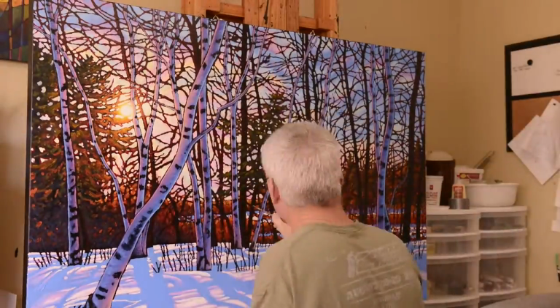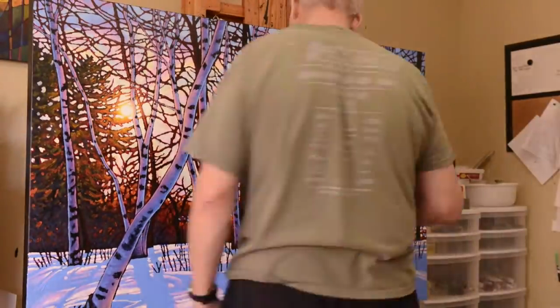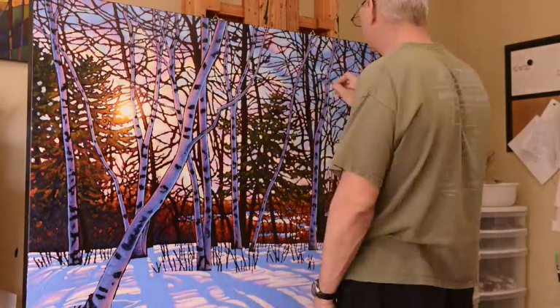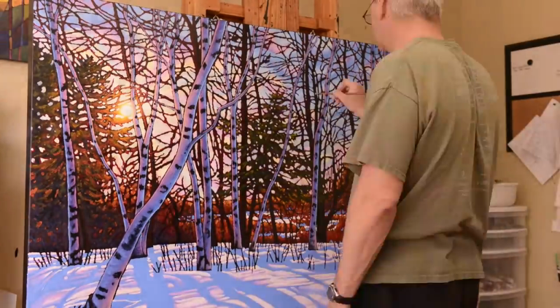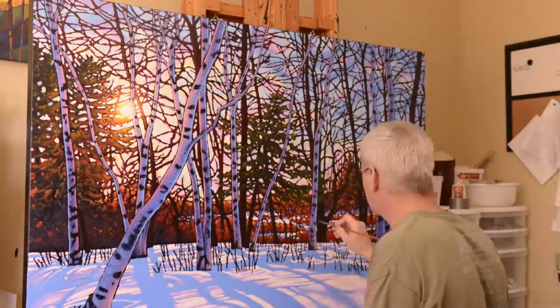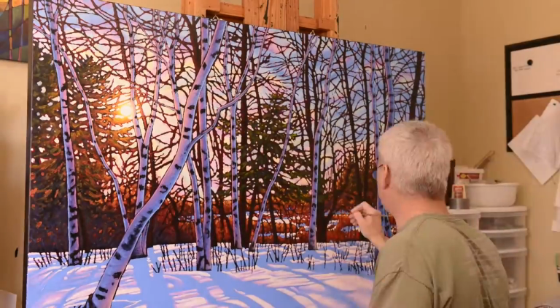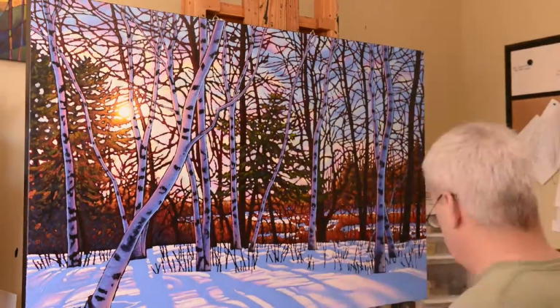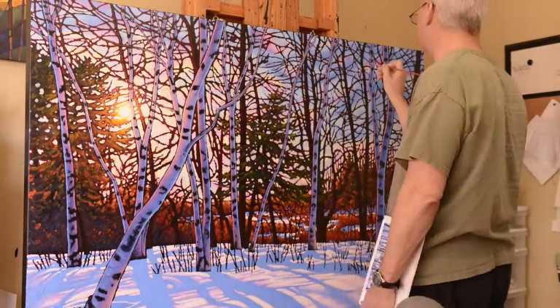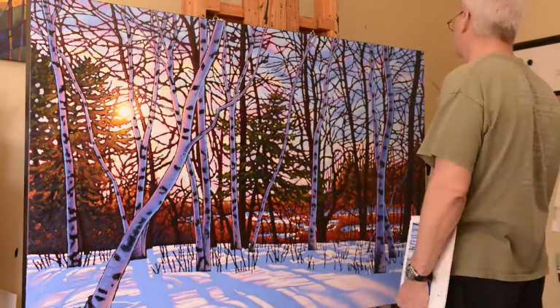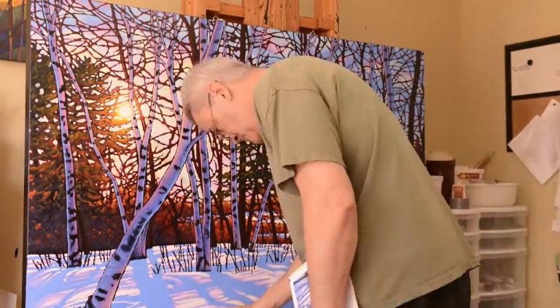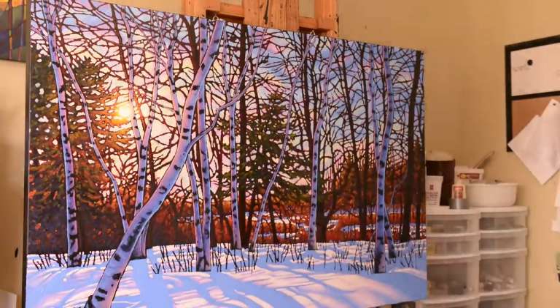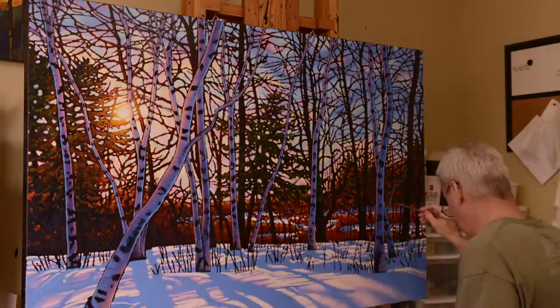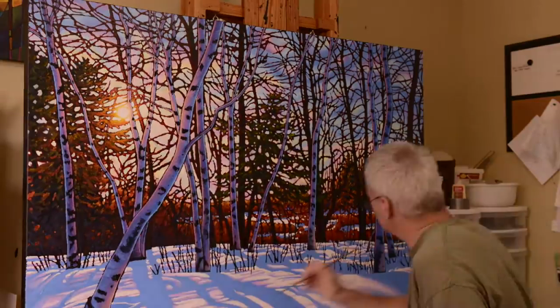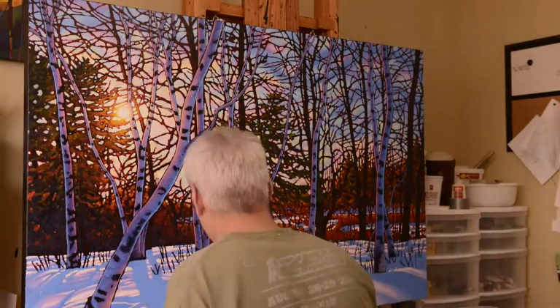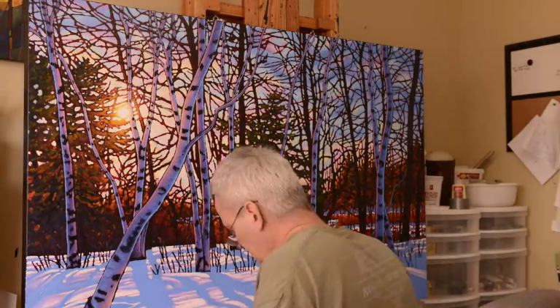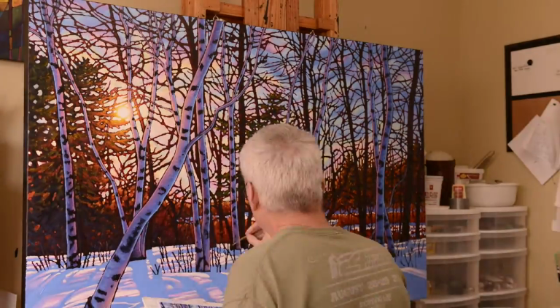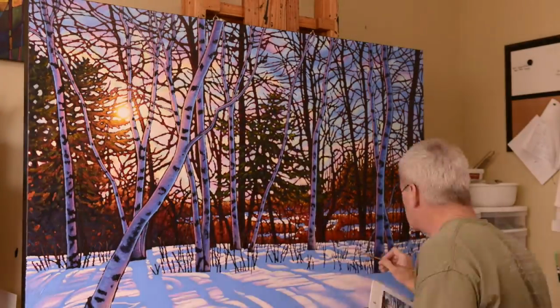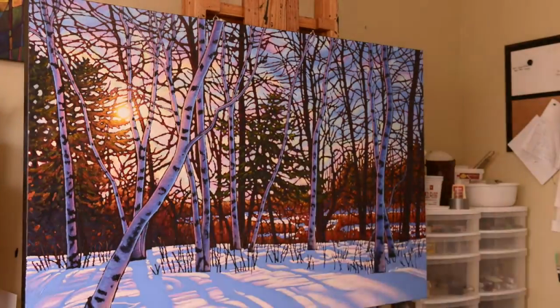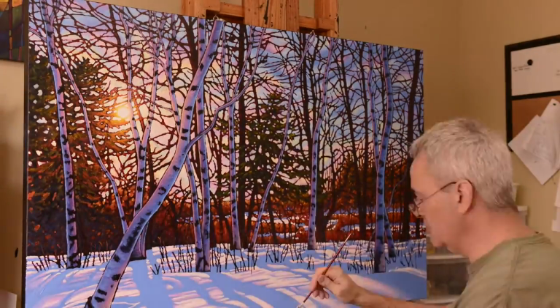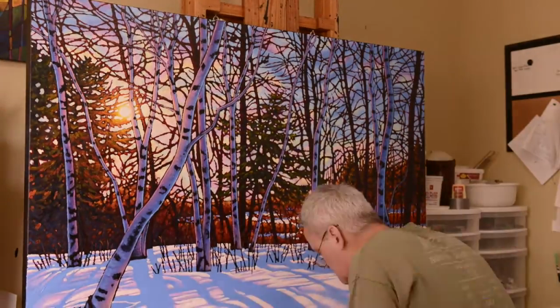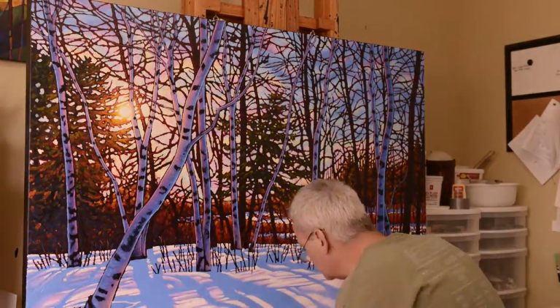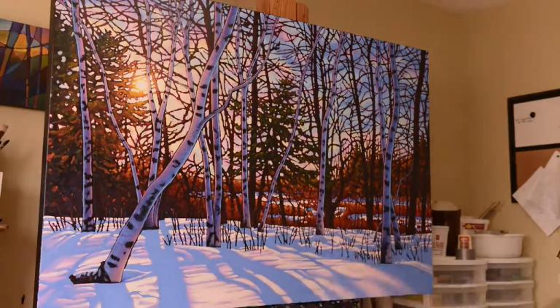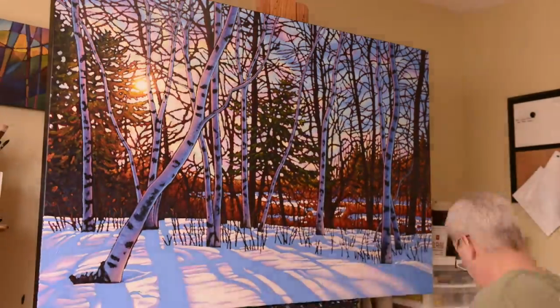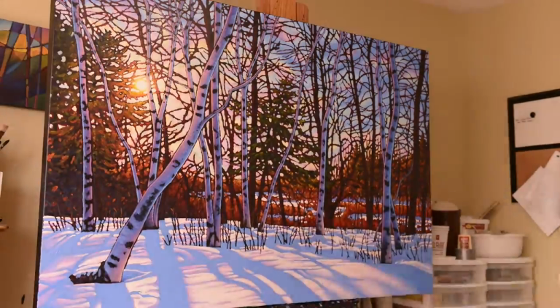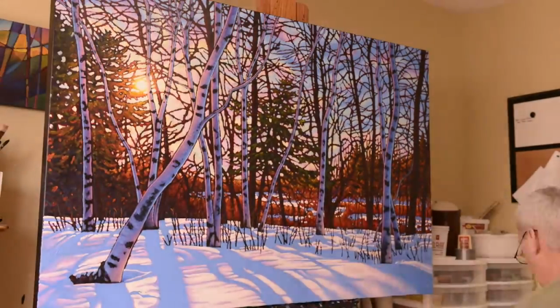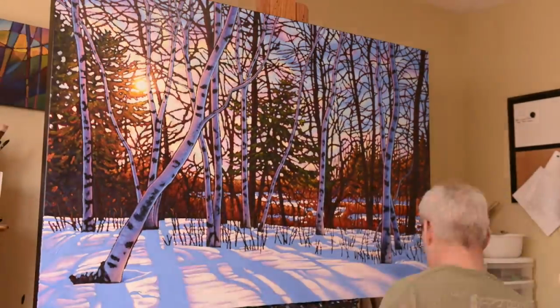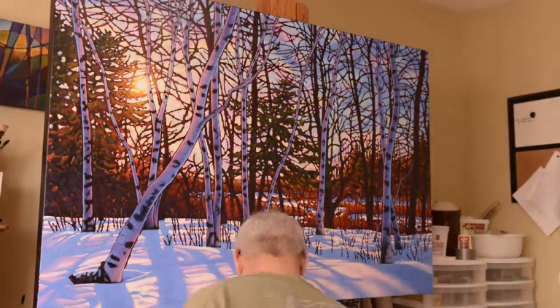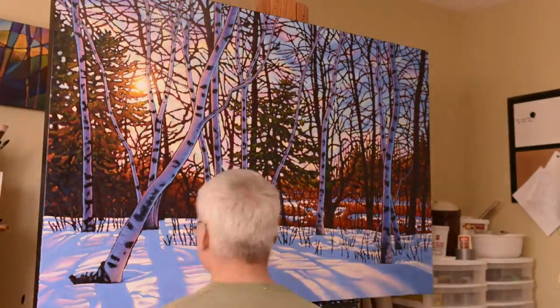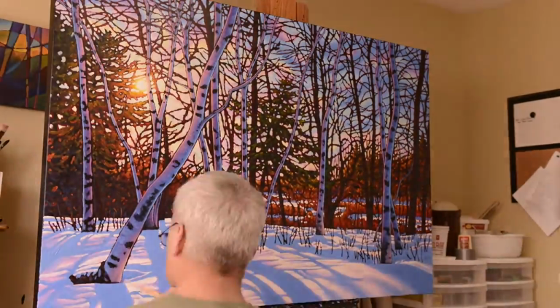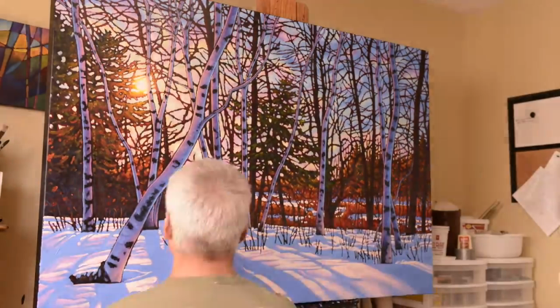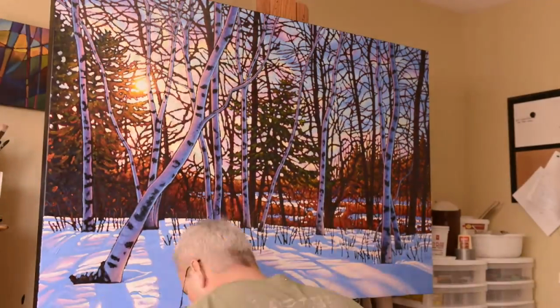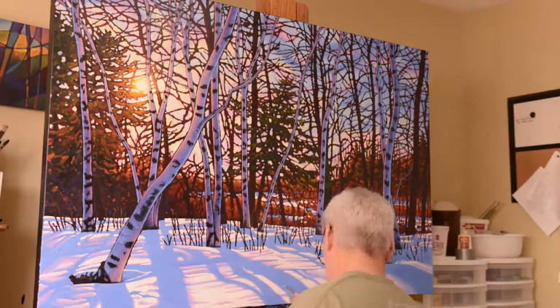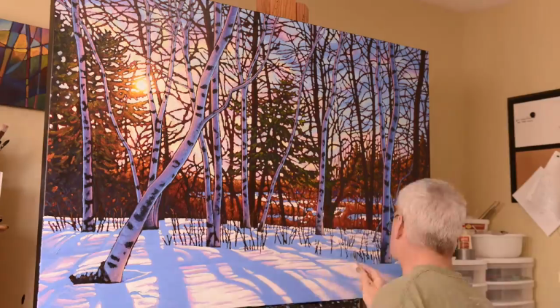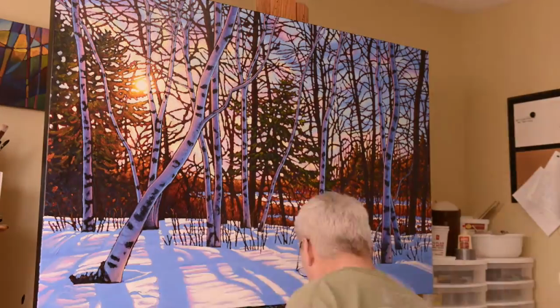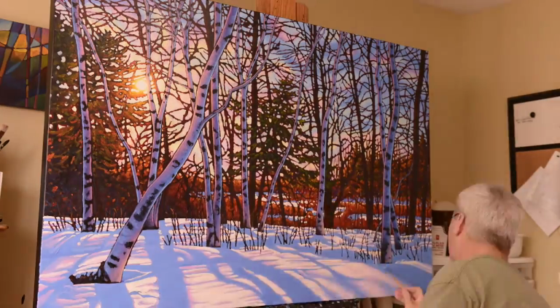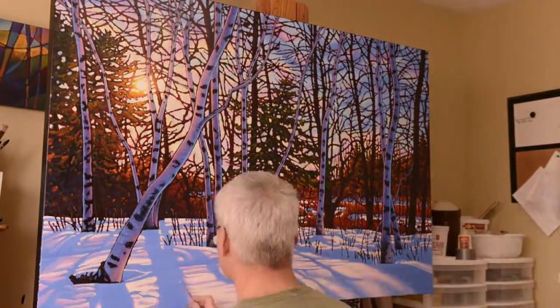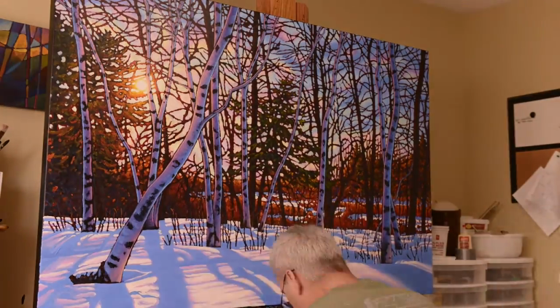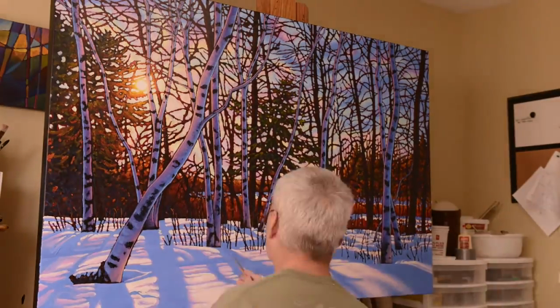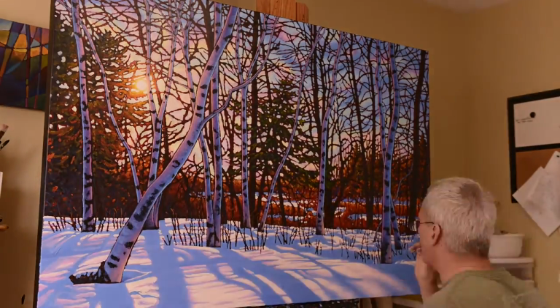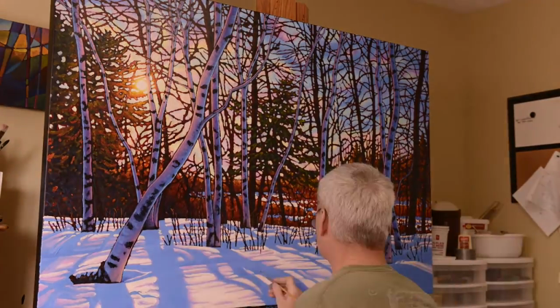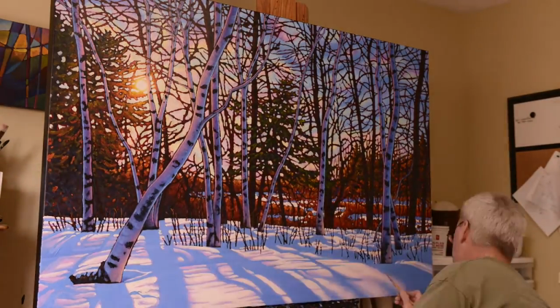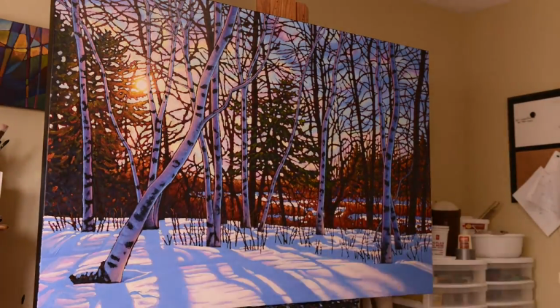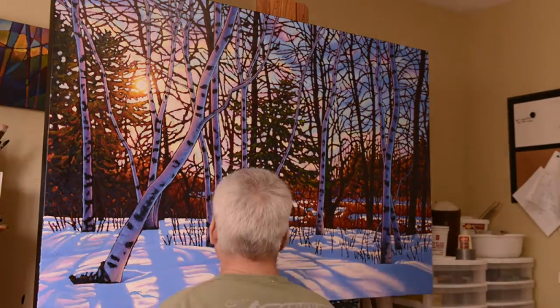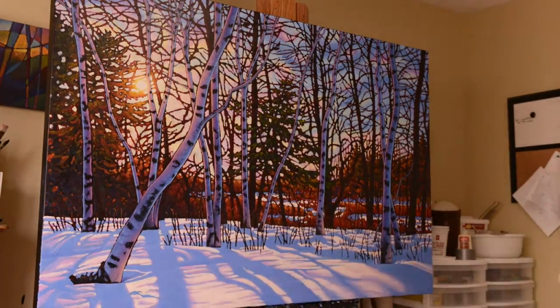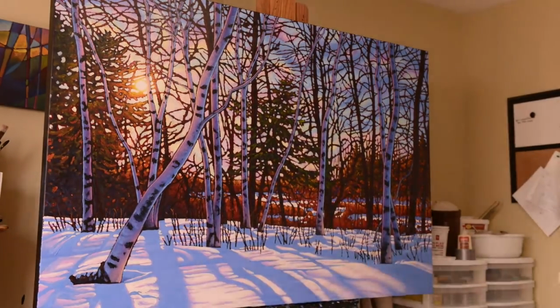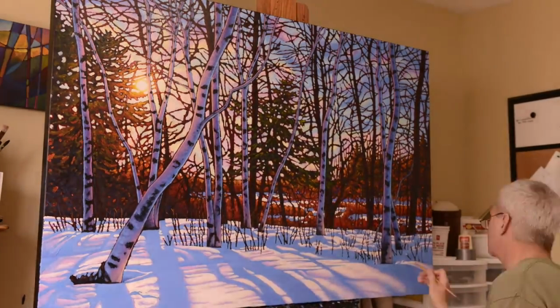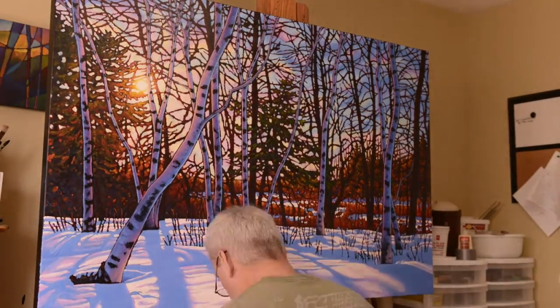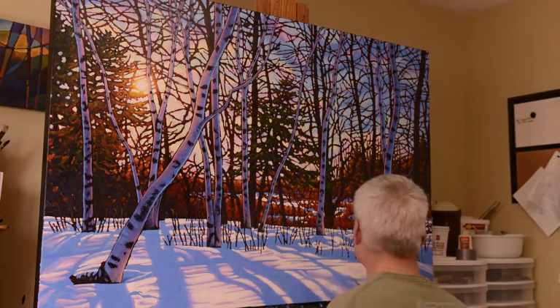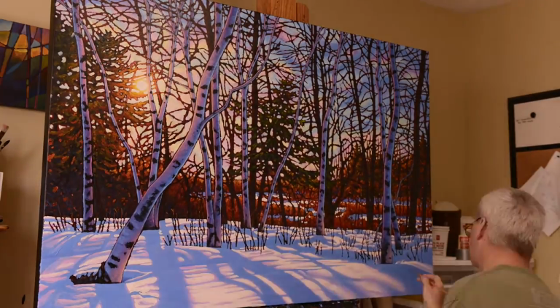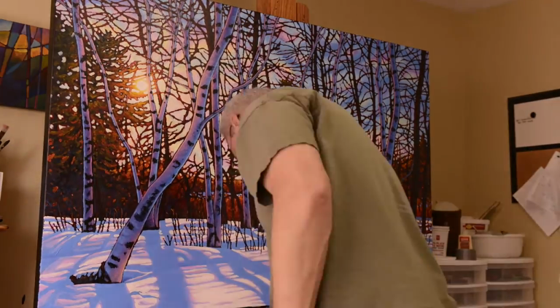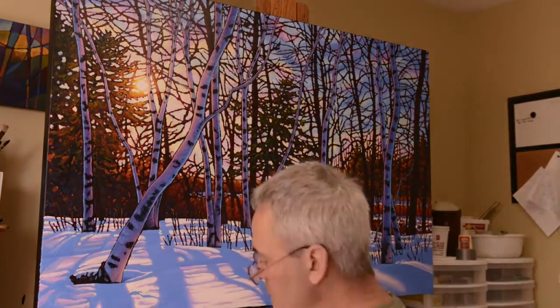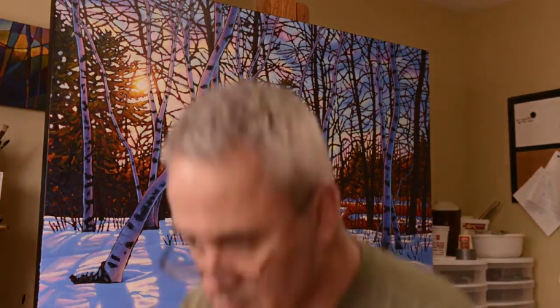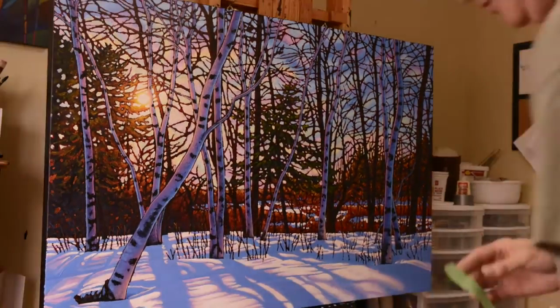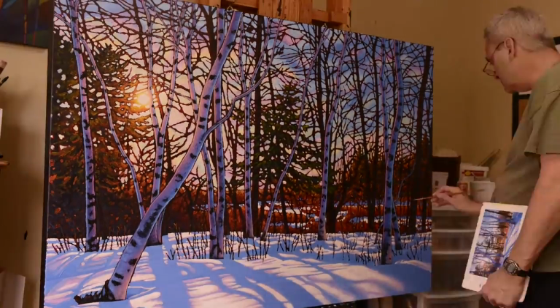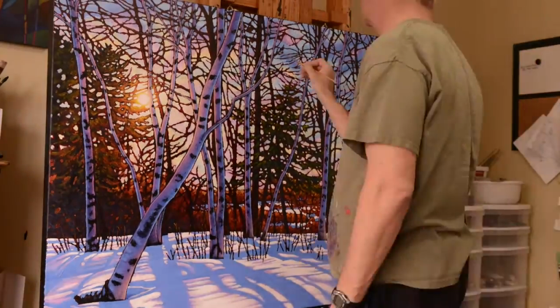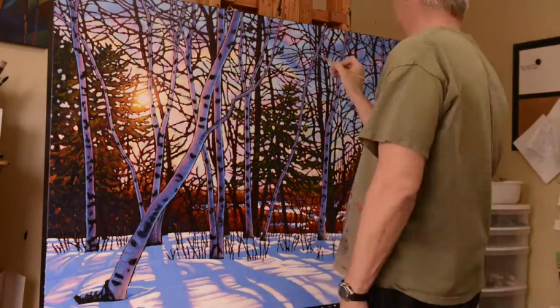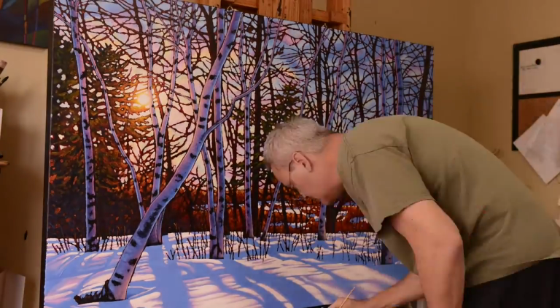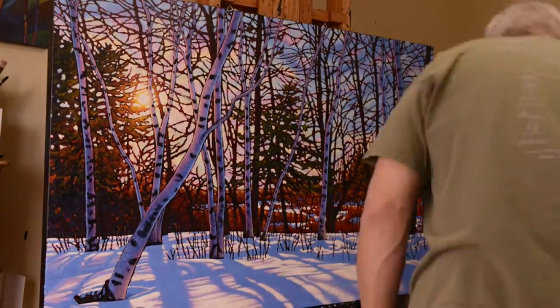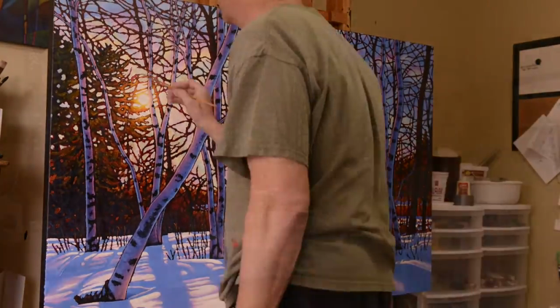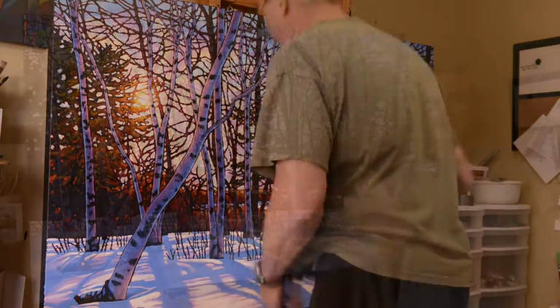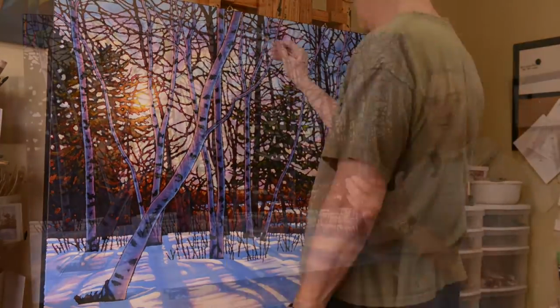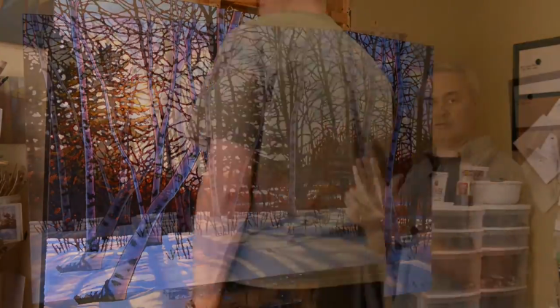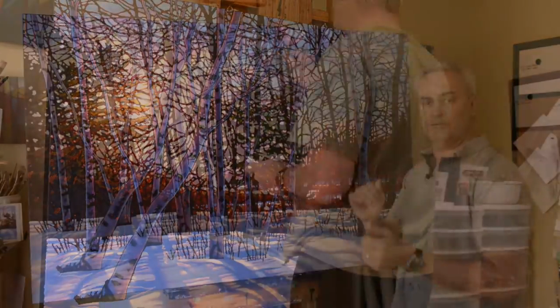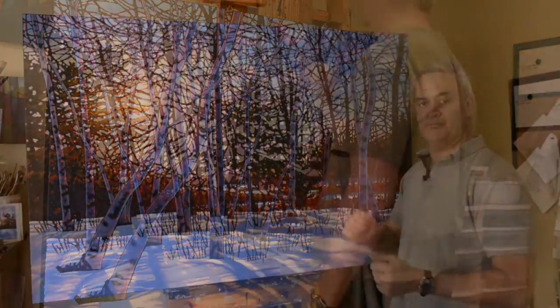And then finally, it's just really brightening things up, putting some rim lights on the trees, and then just really brightening up the highlight areas in the snow.